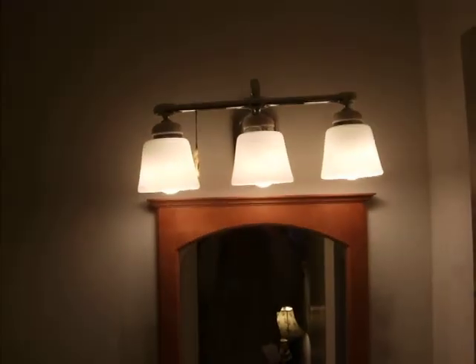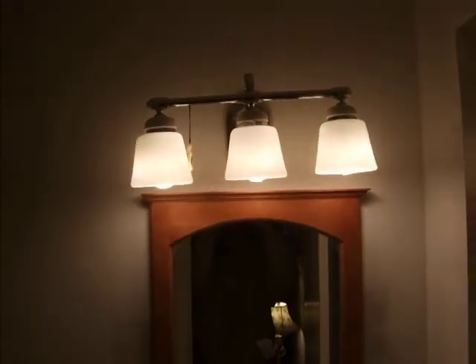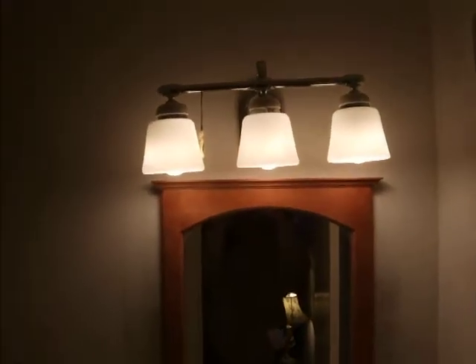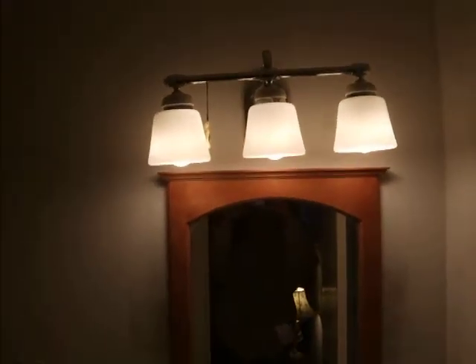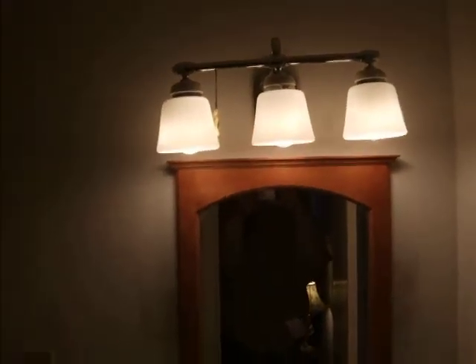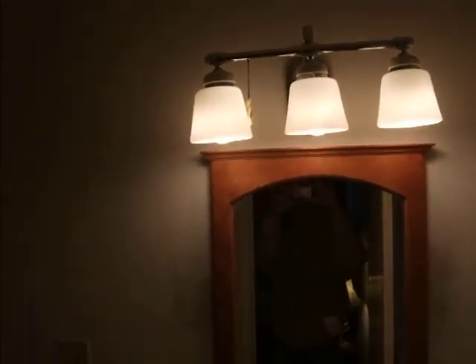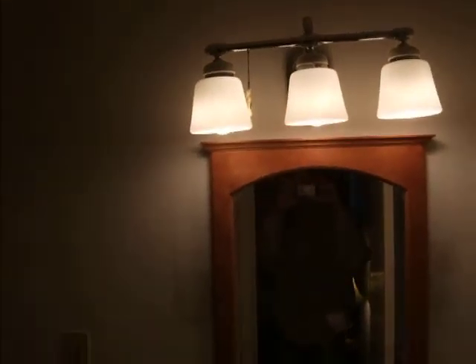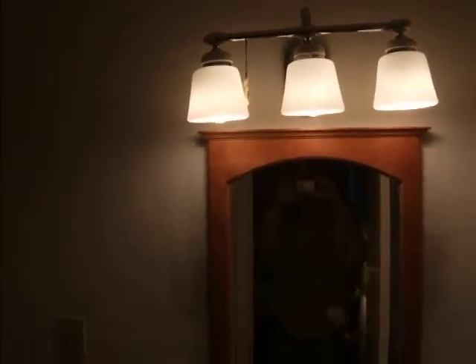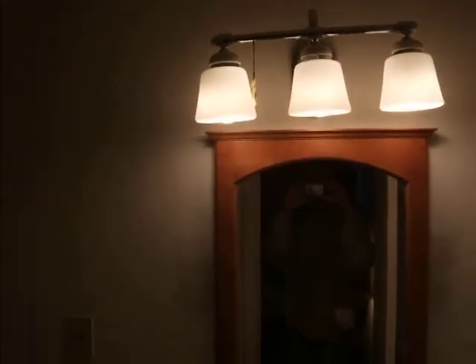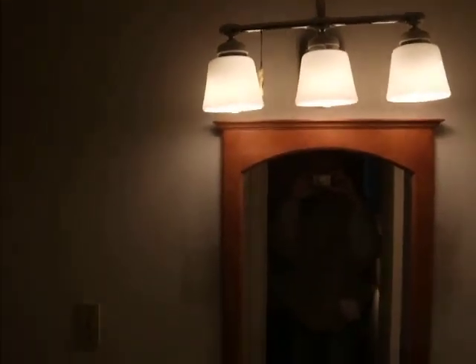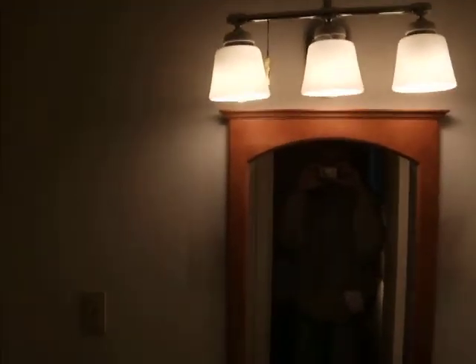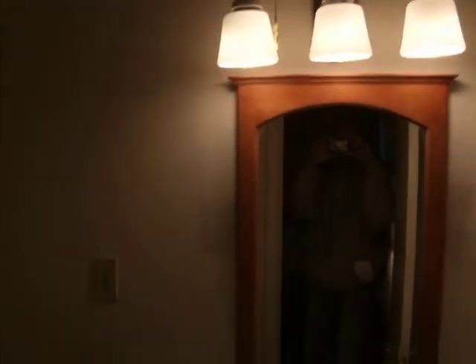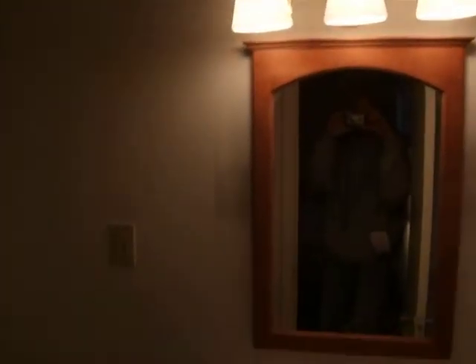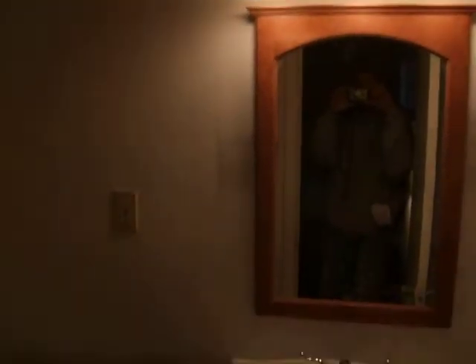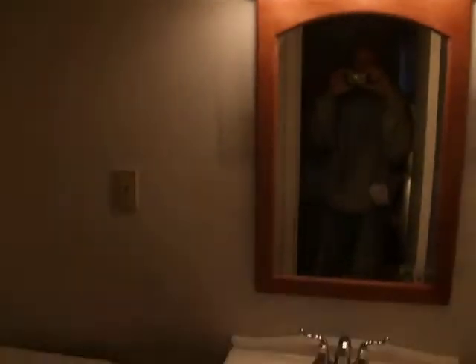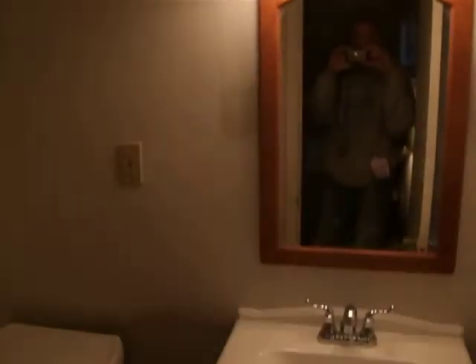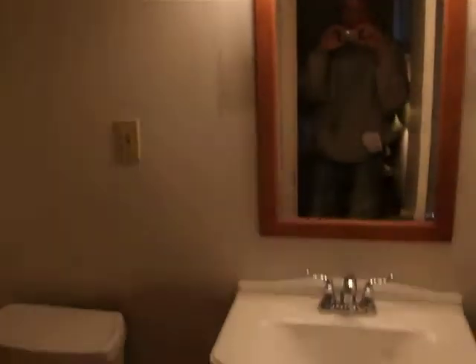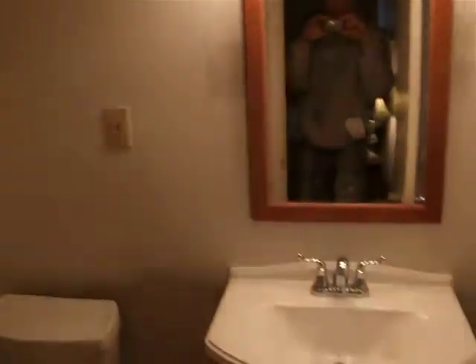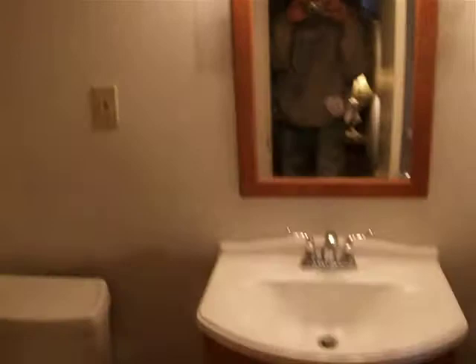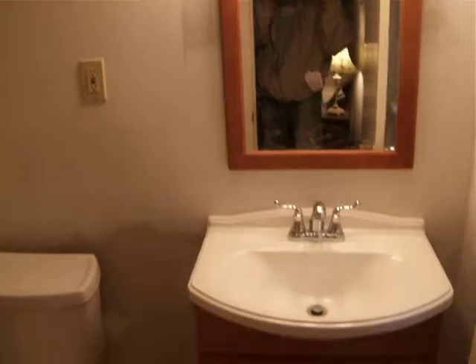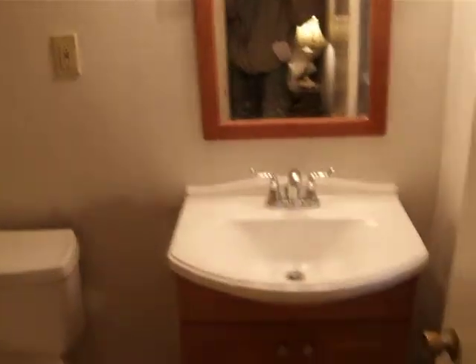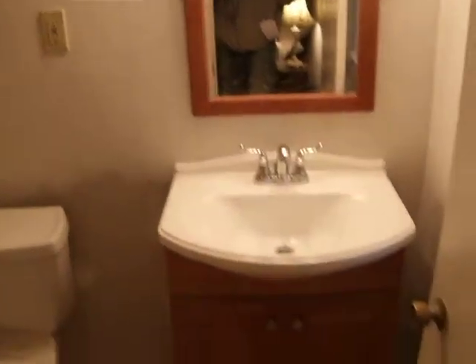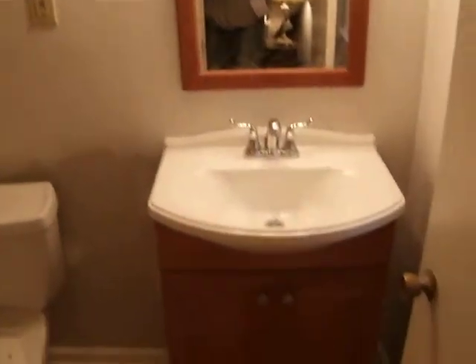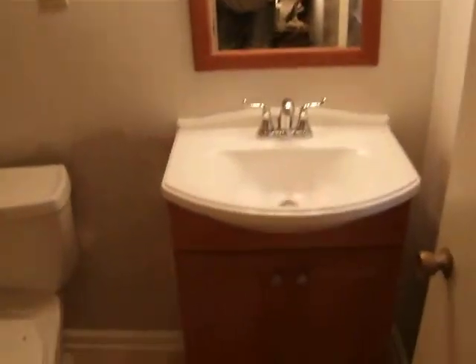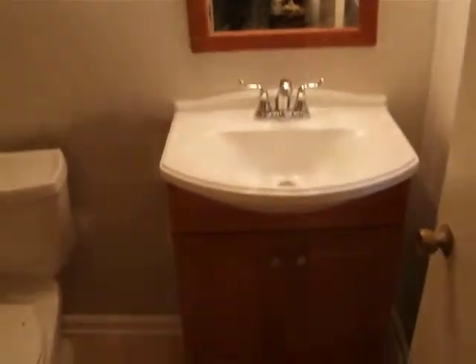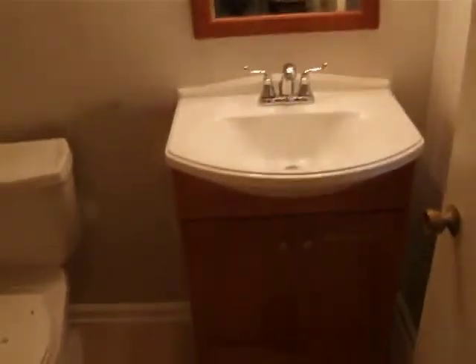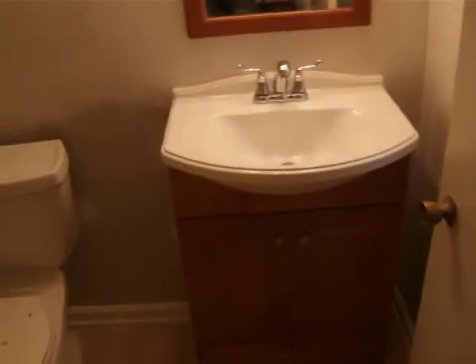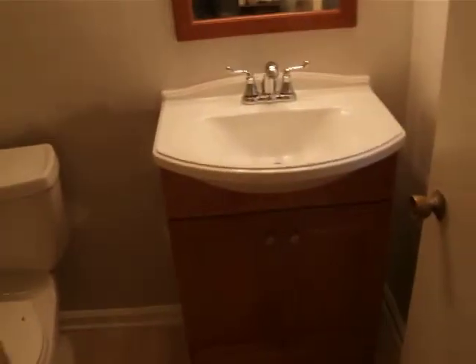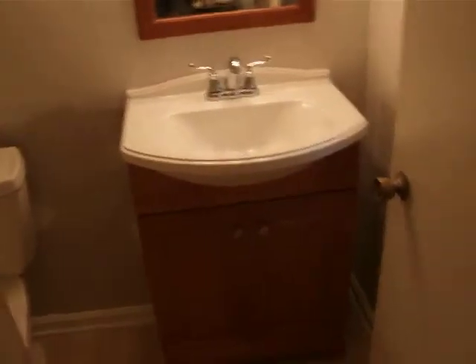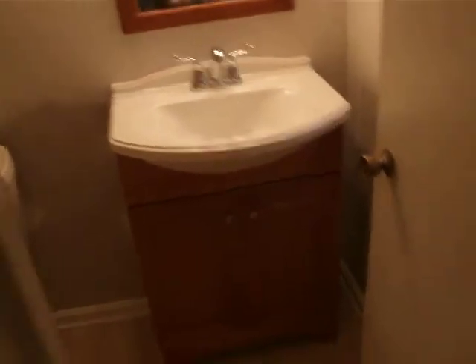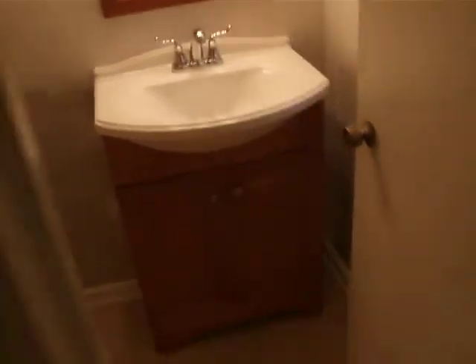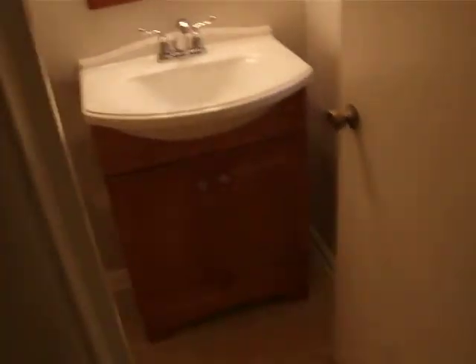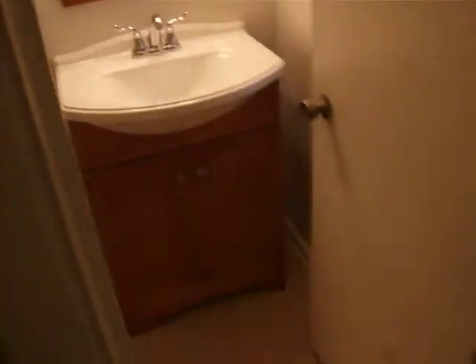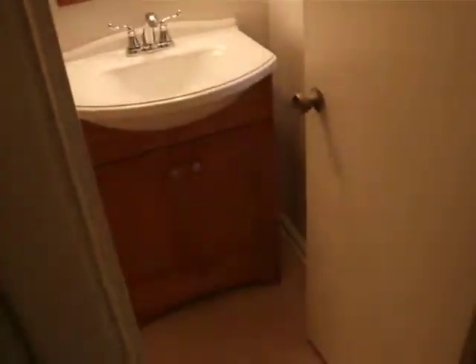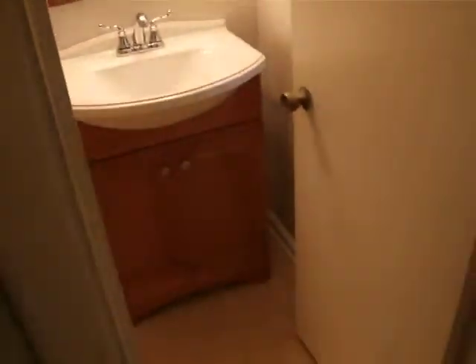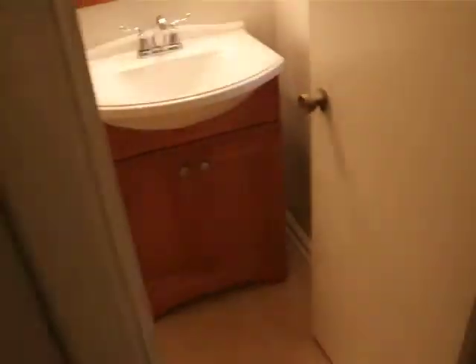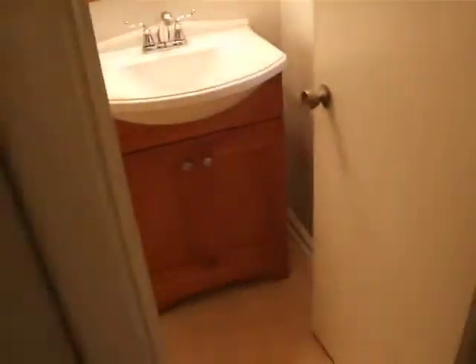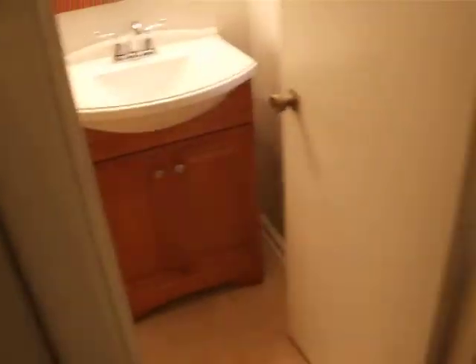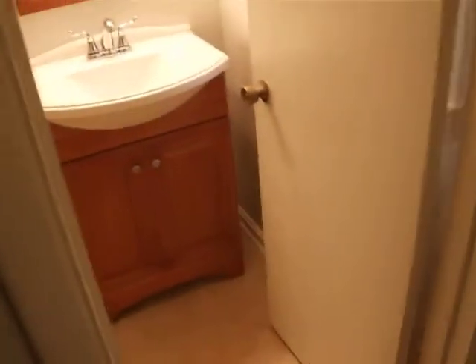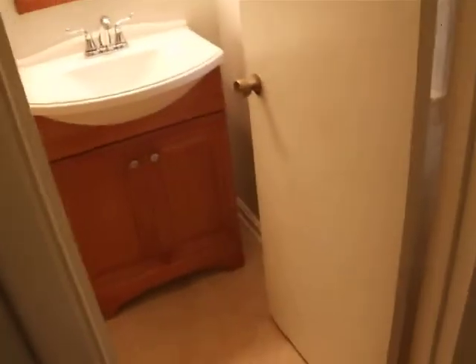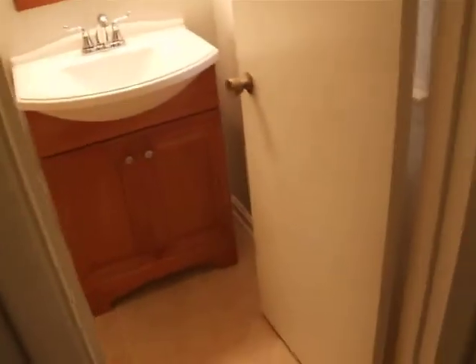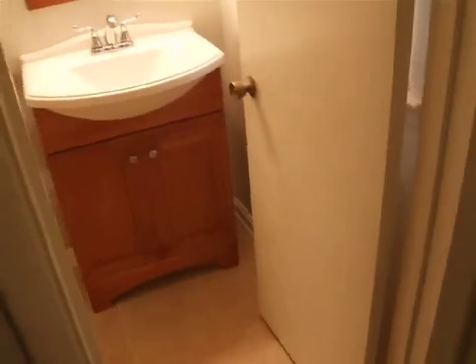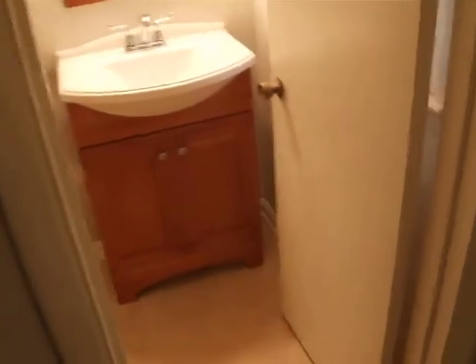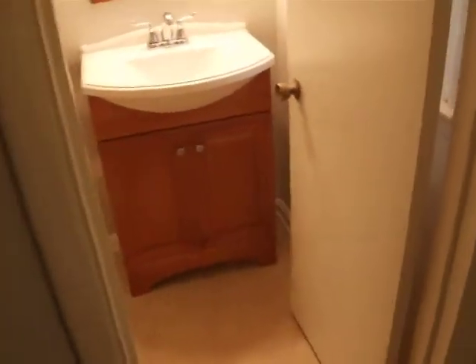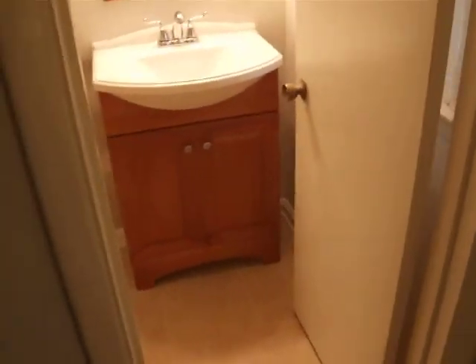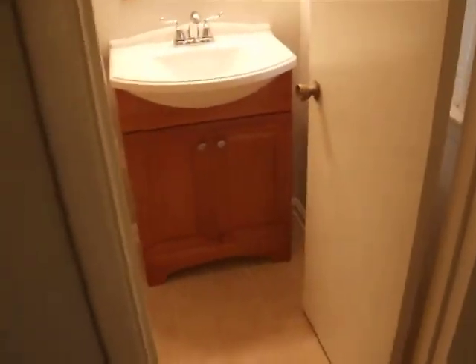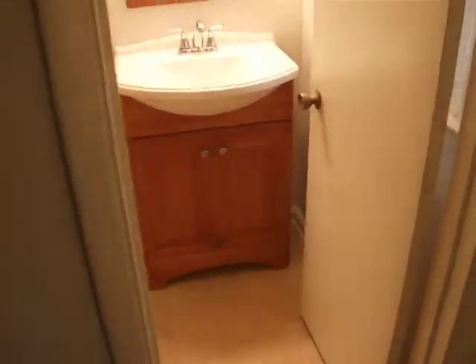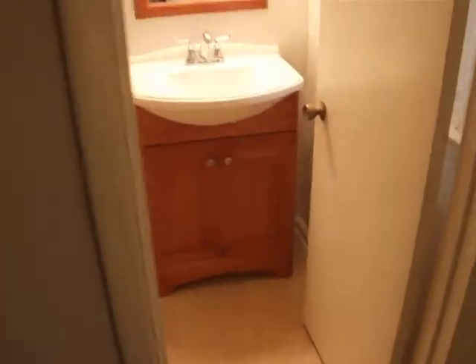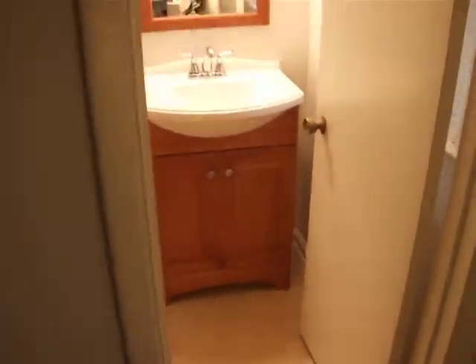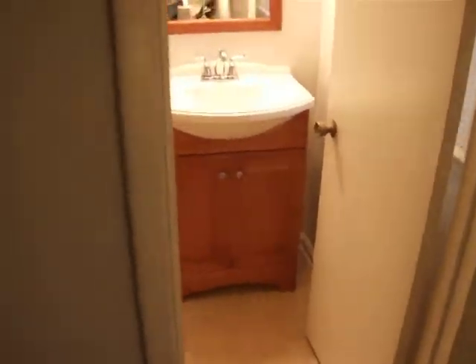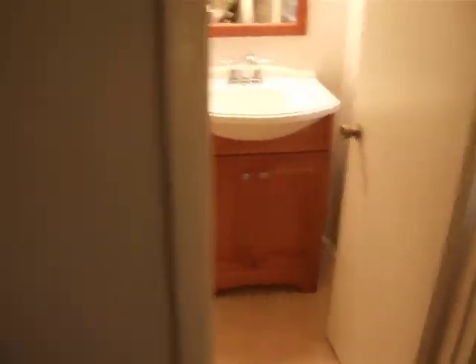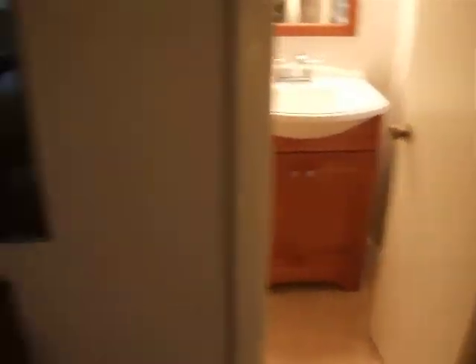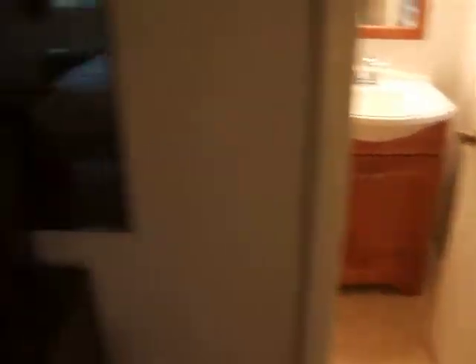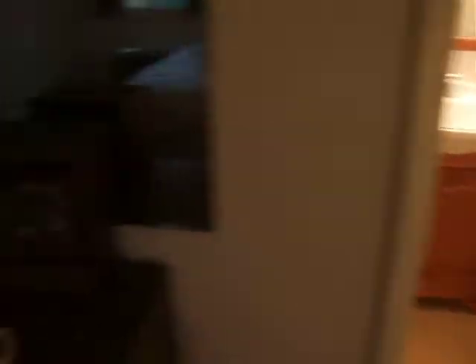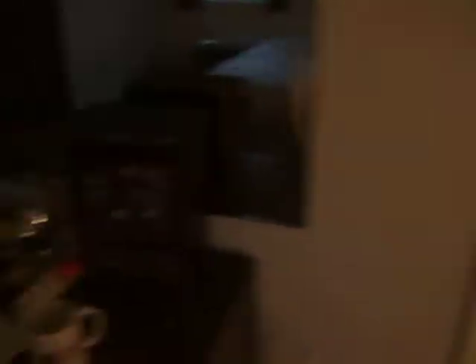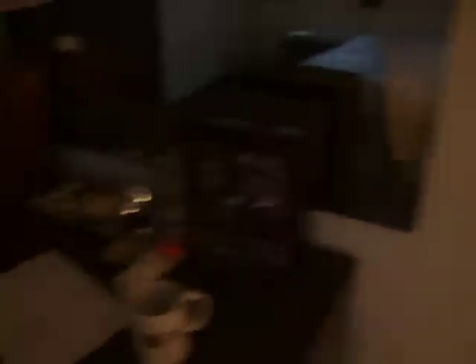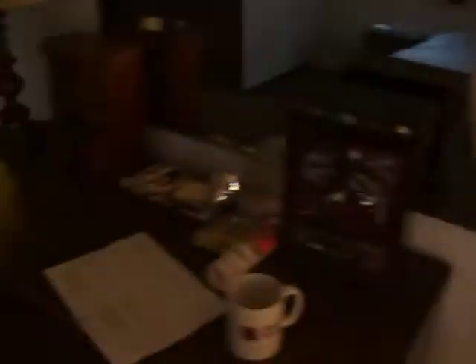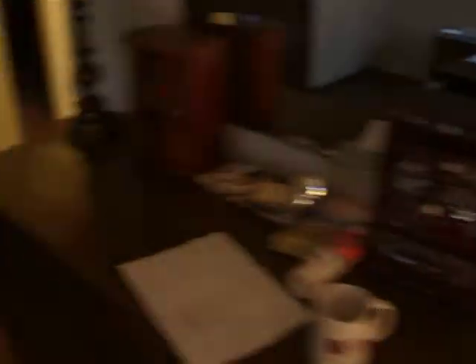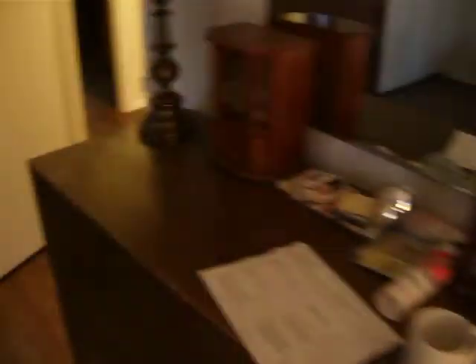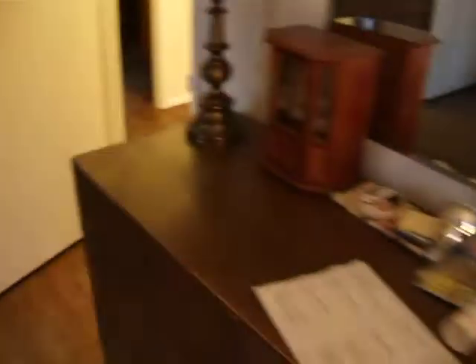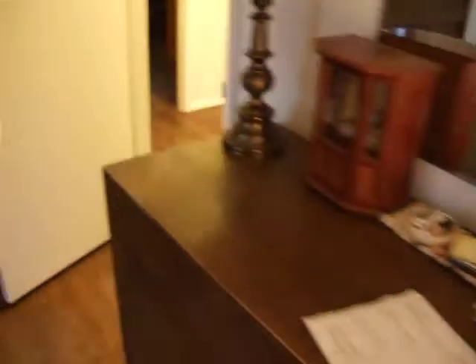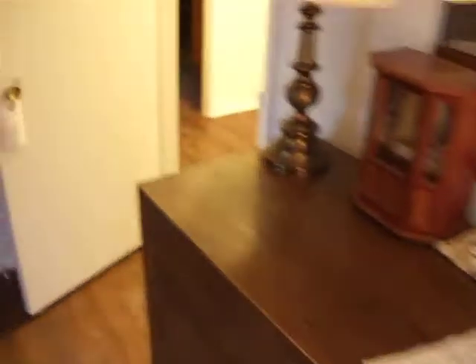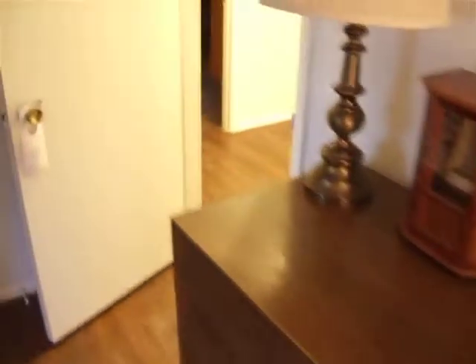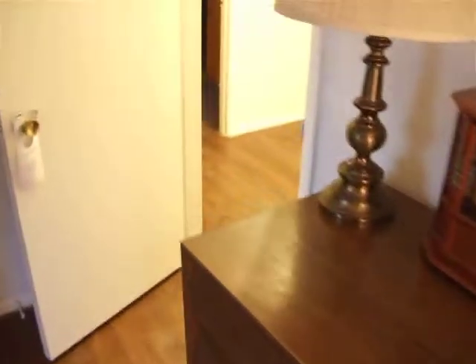Kind of a nice light. I'll show you another bathroom I just did in the same house.